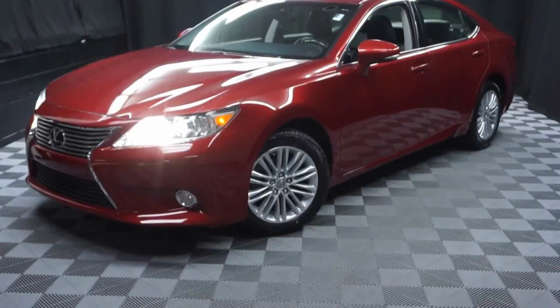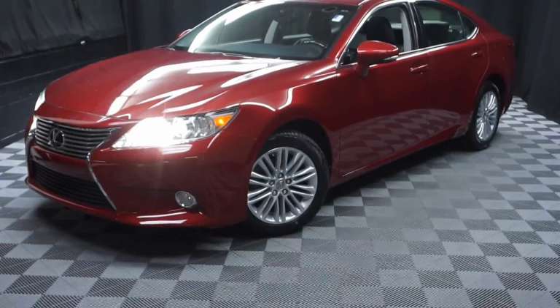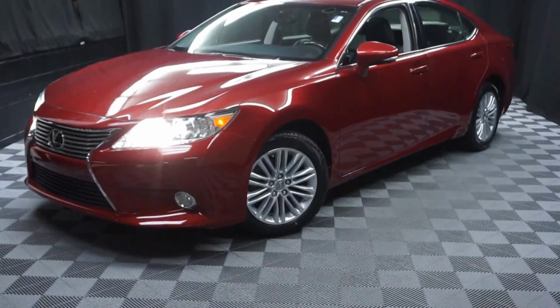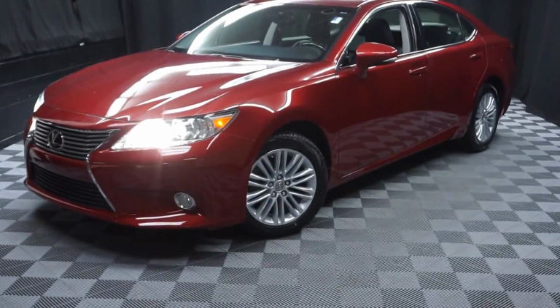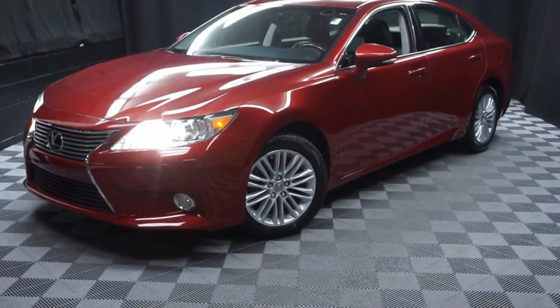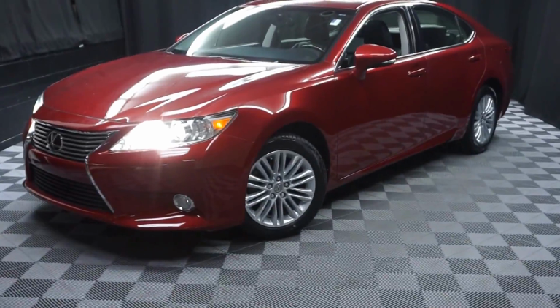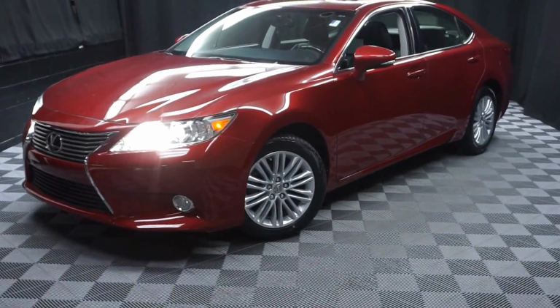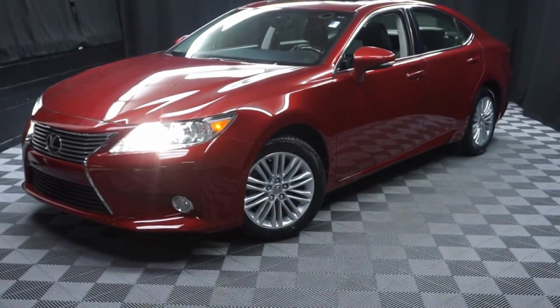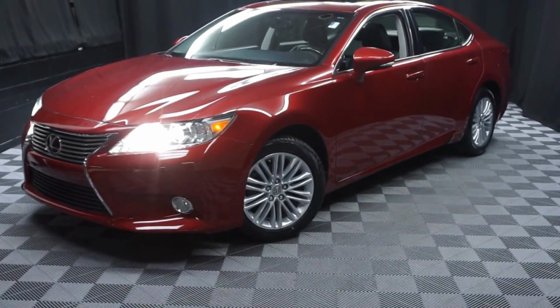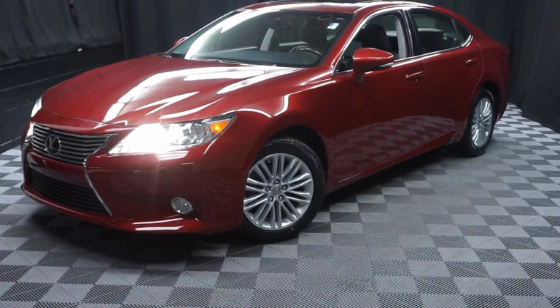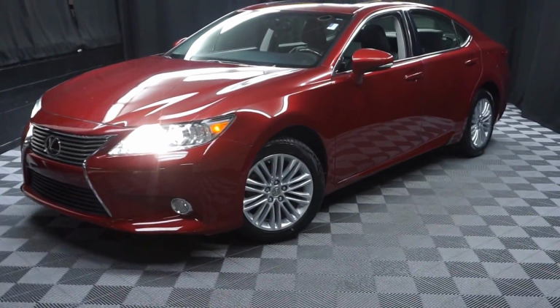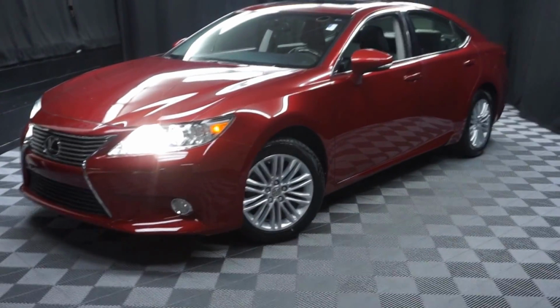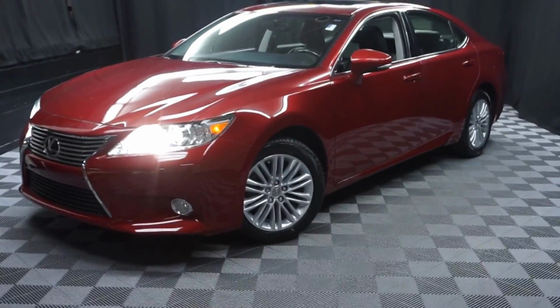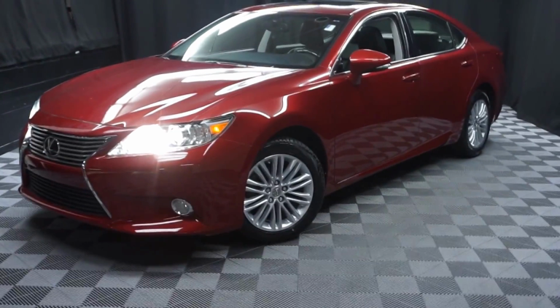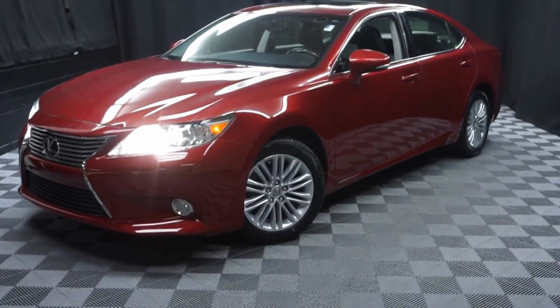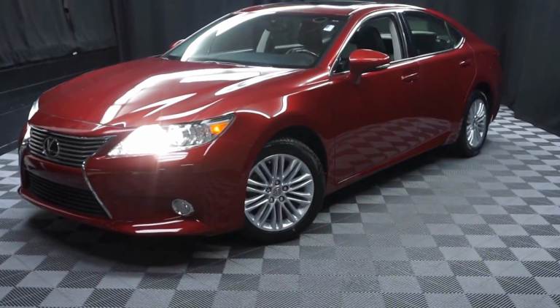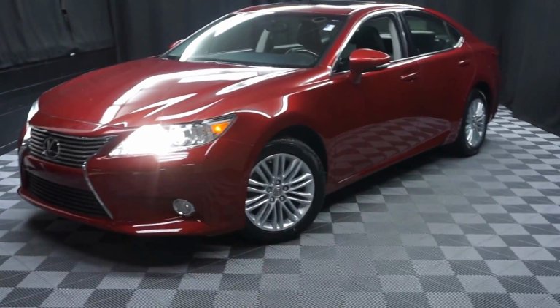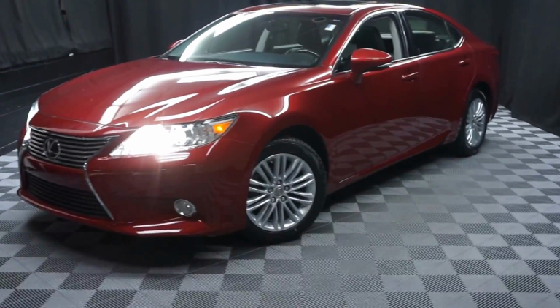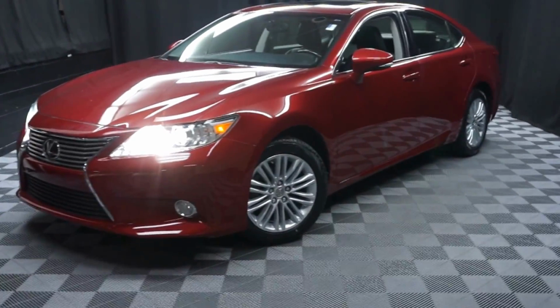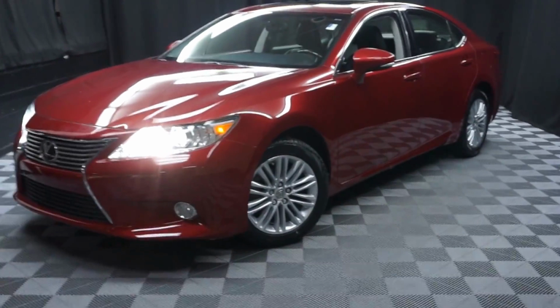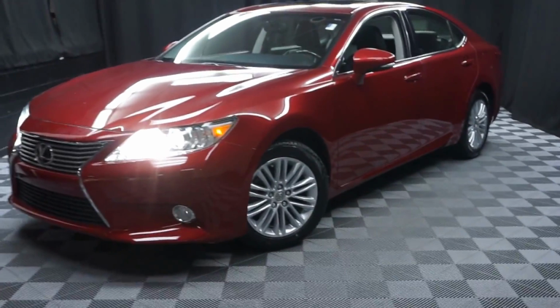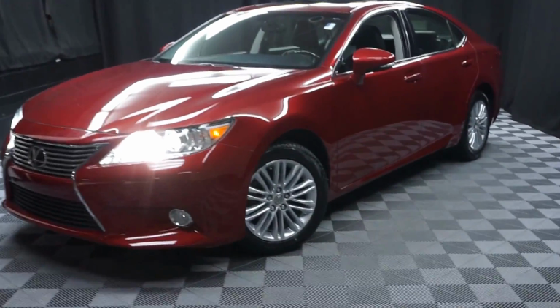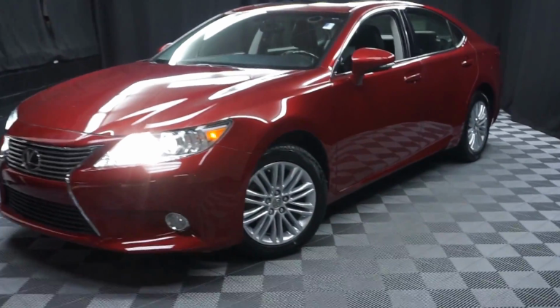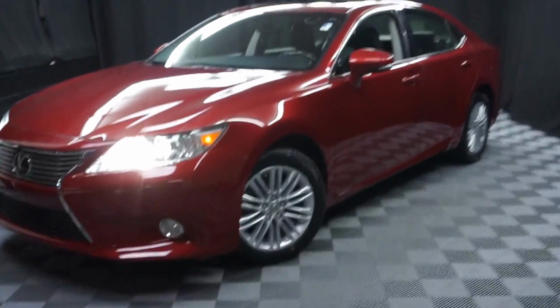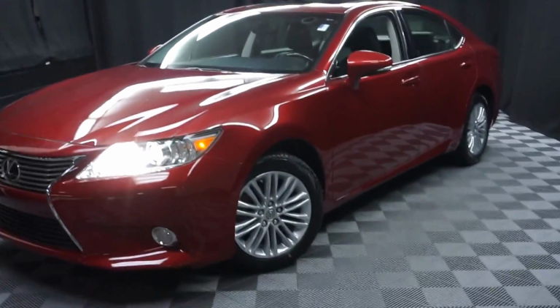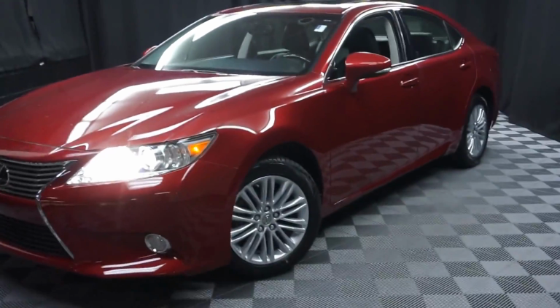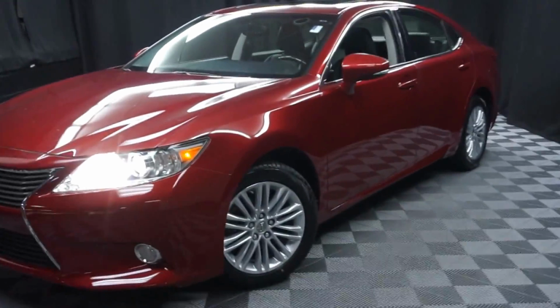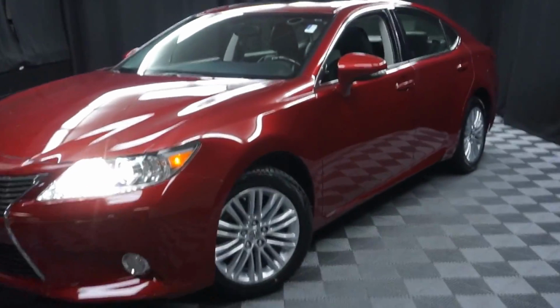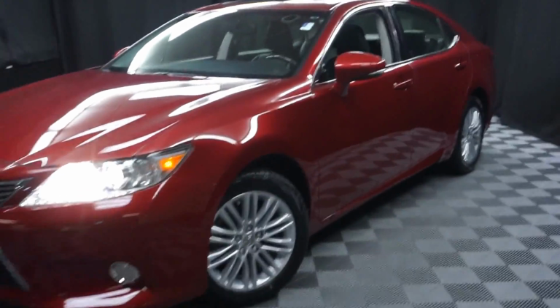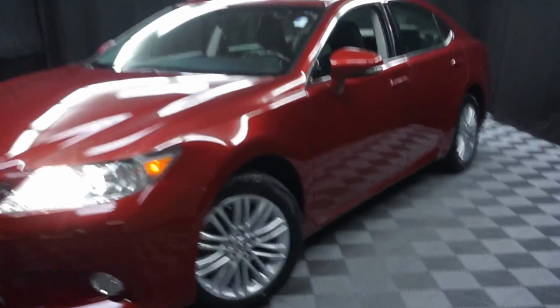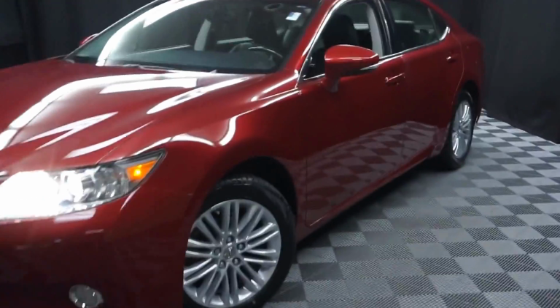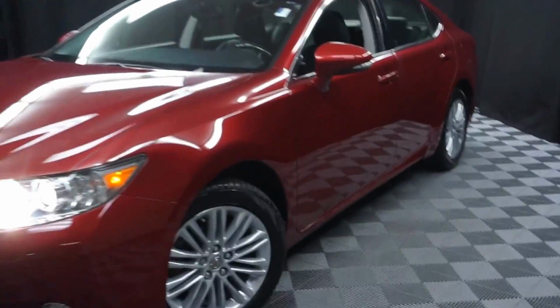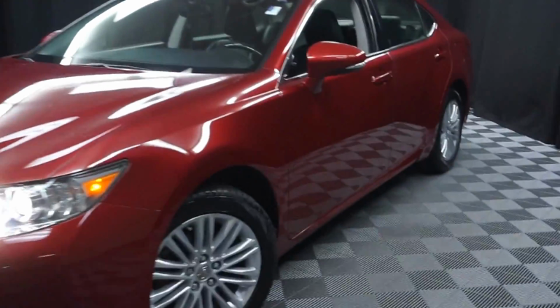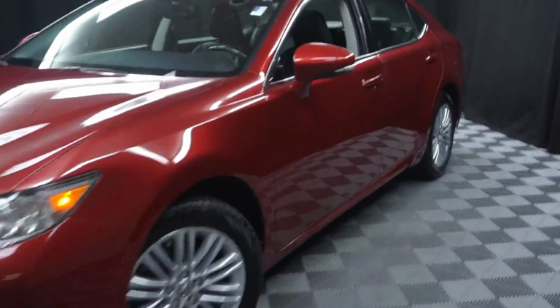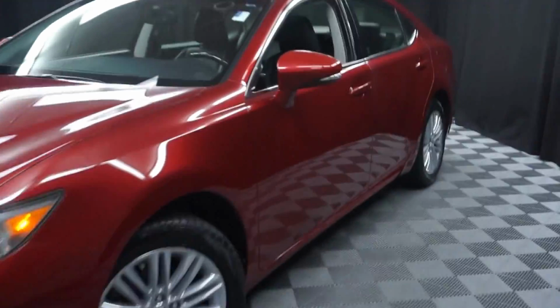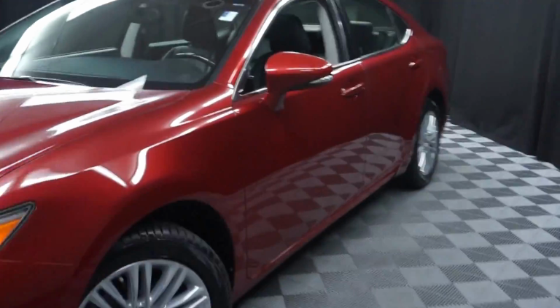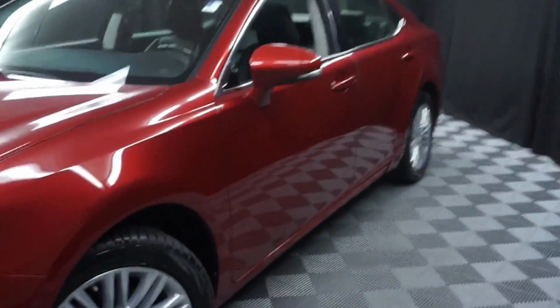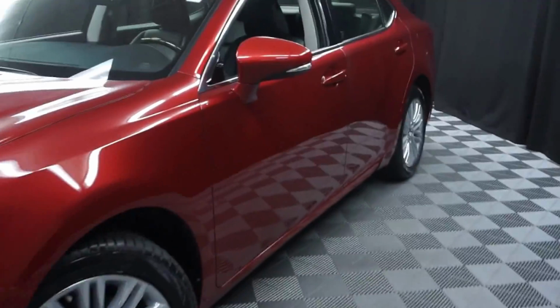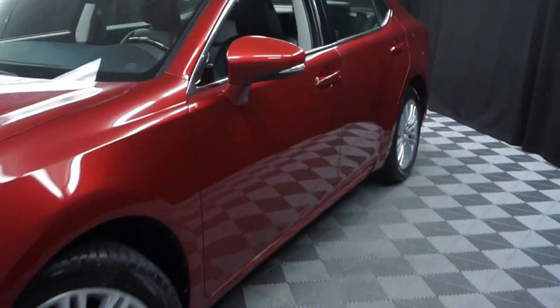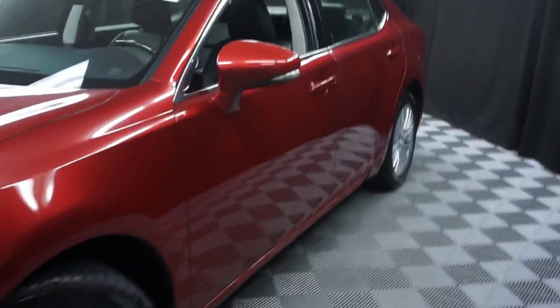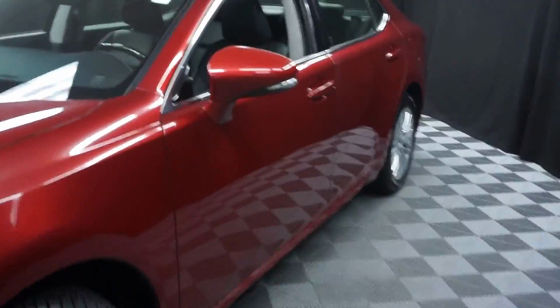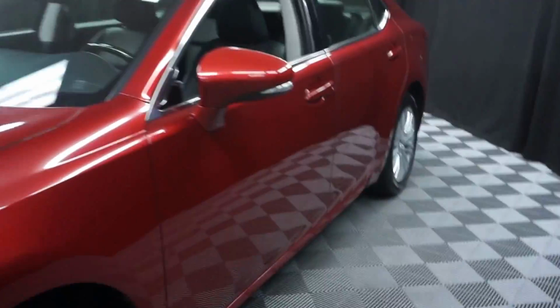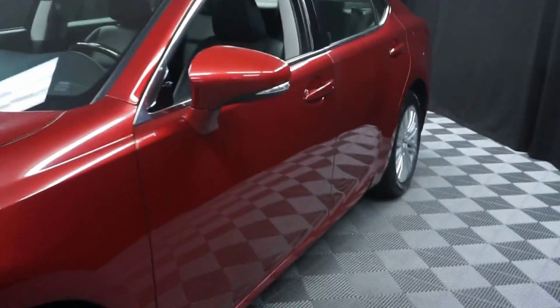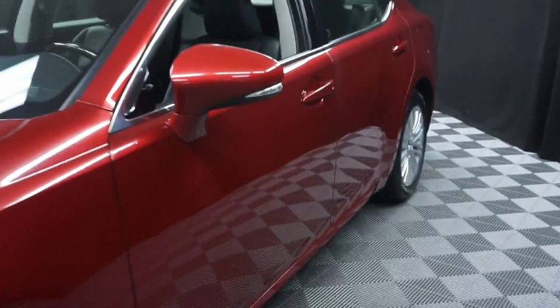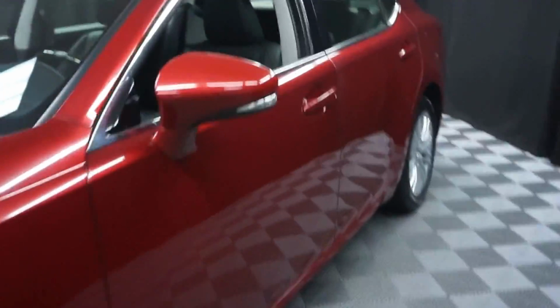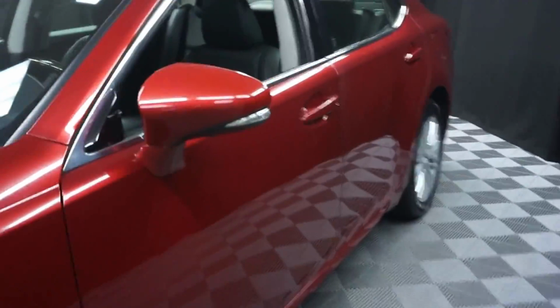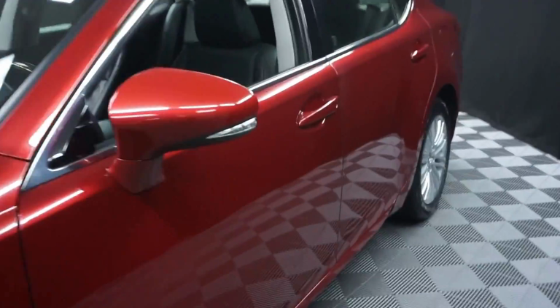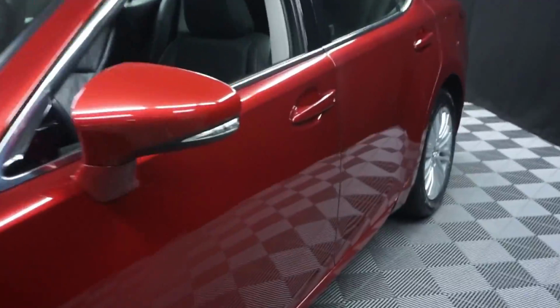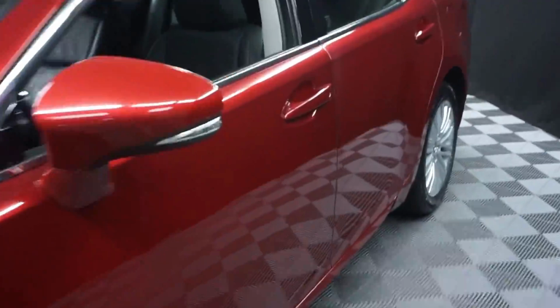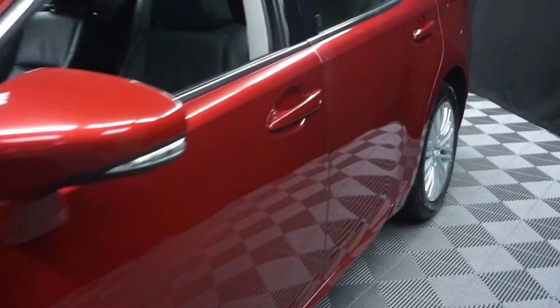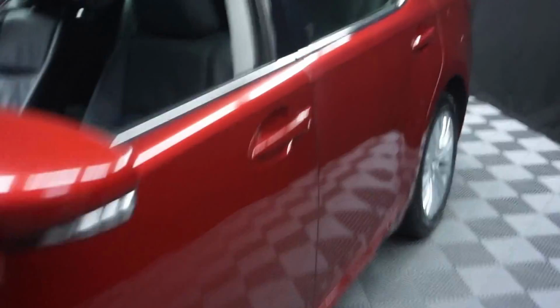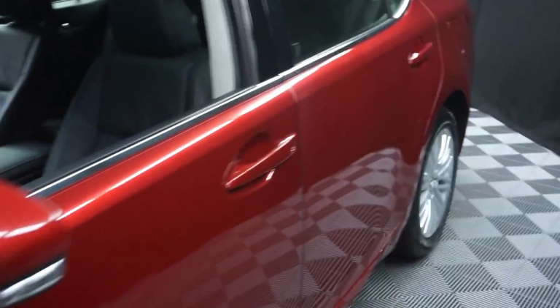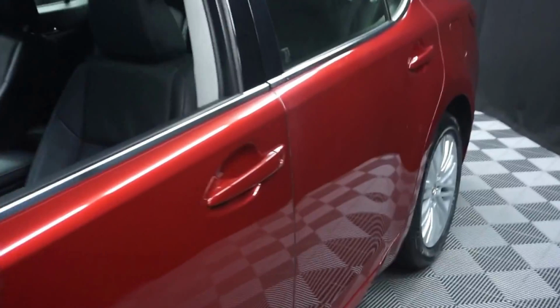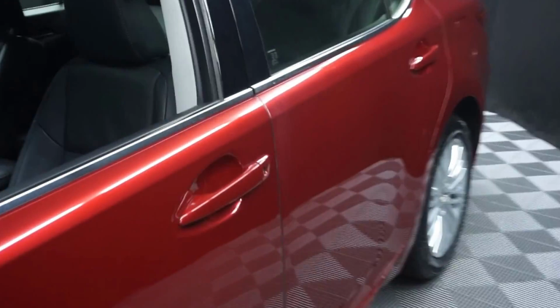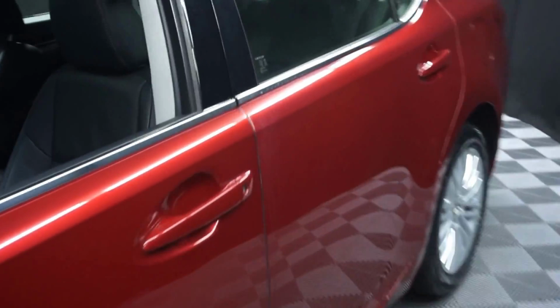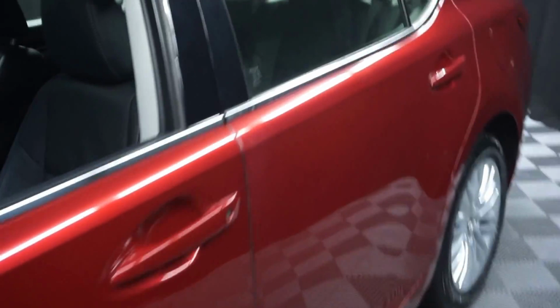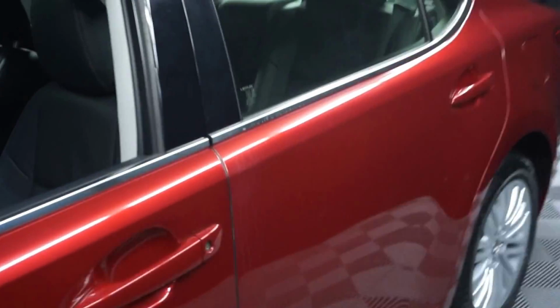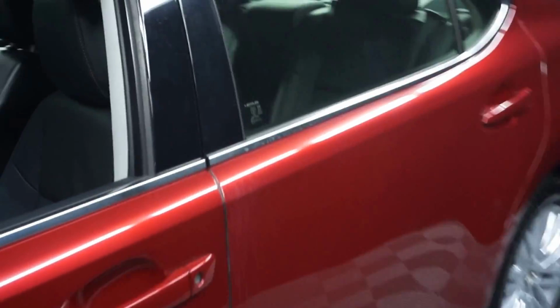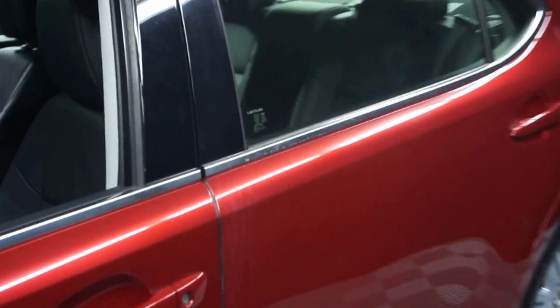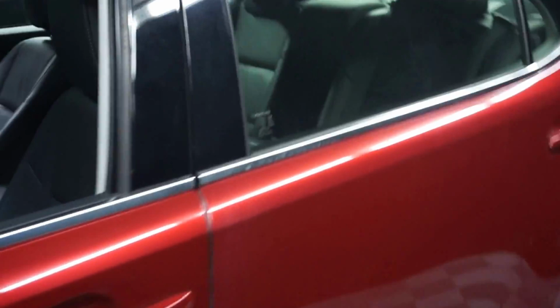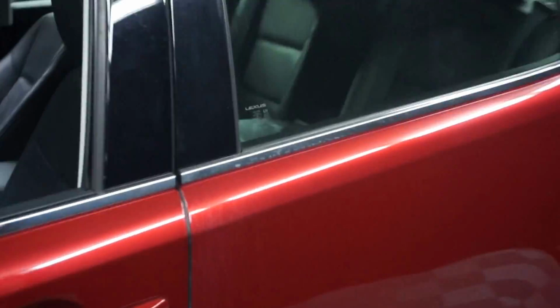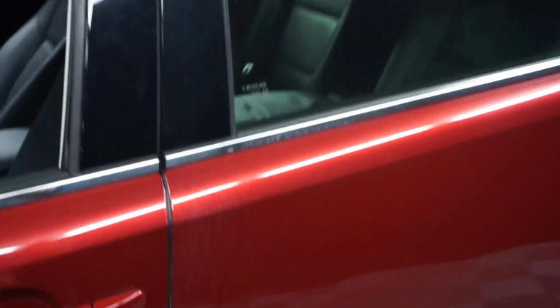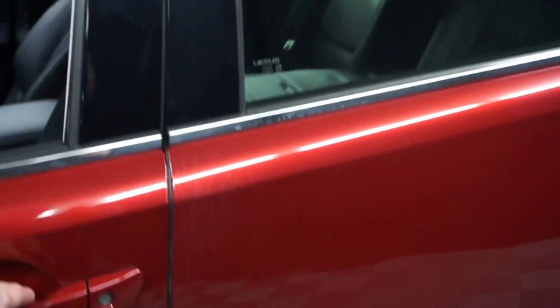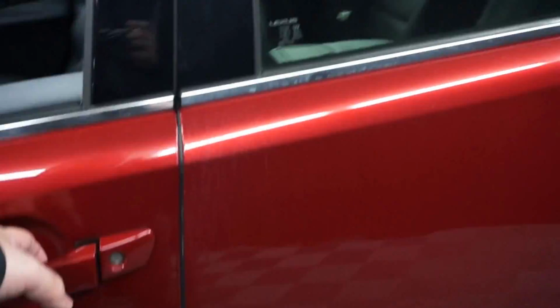All right, car shoppers, welcome back to Lexus of Wilmington. Just had new inventory. This is a 2013 Lexus ES350.